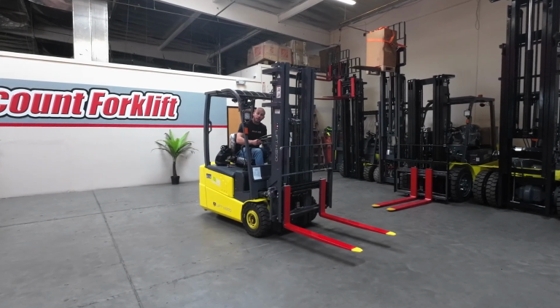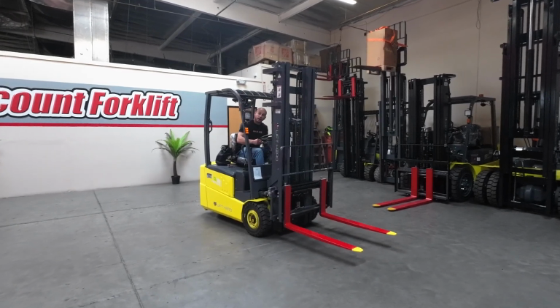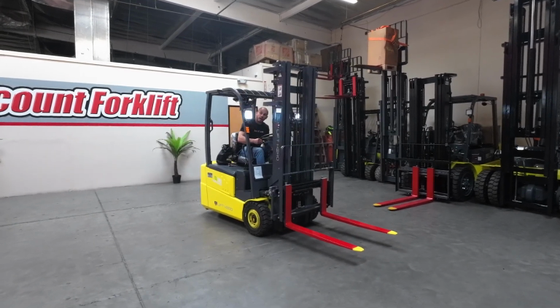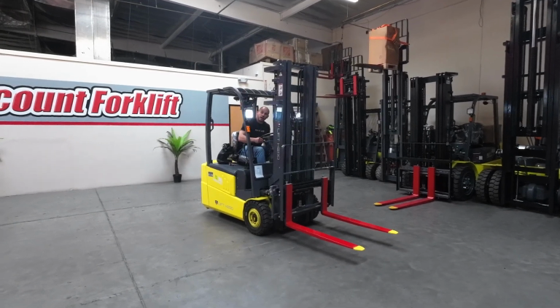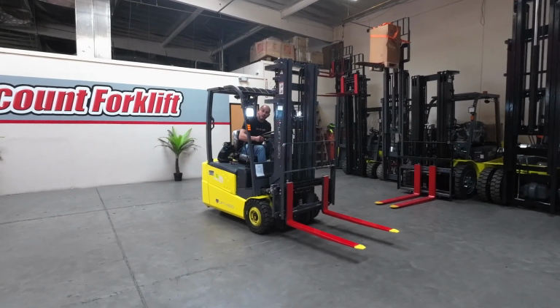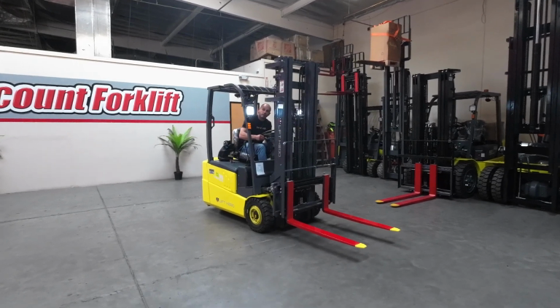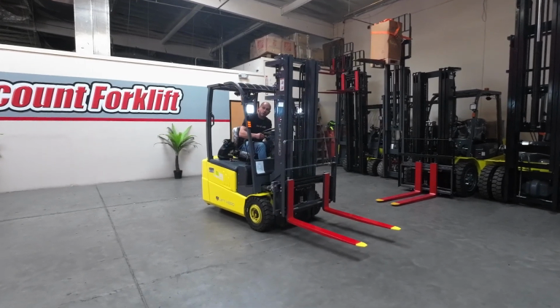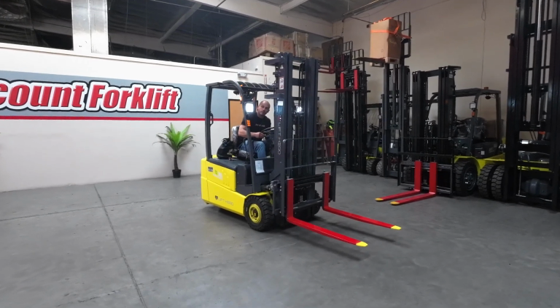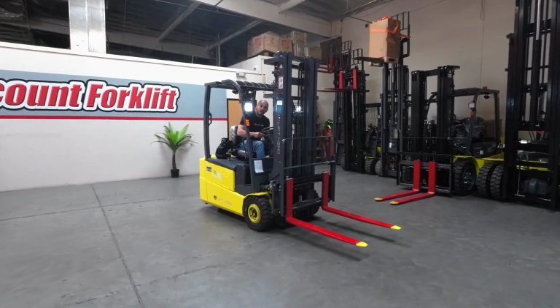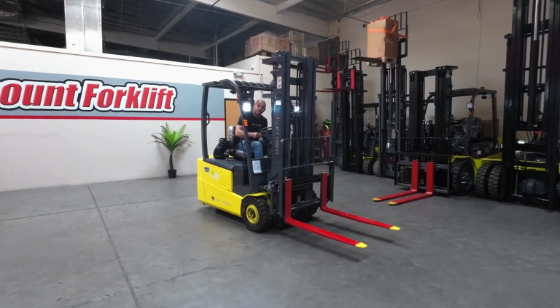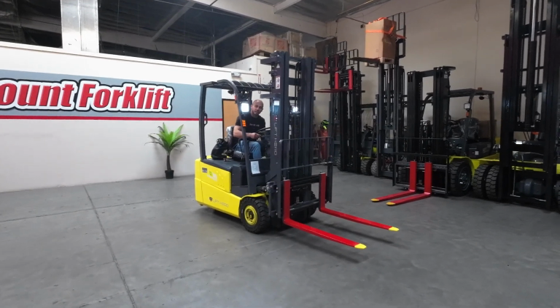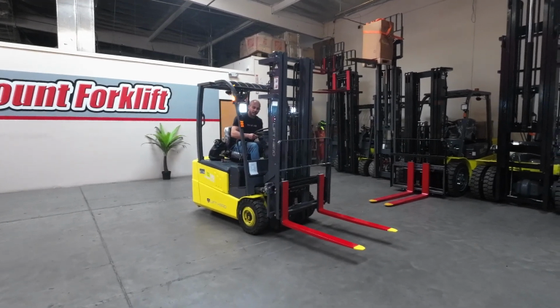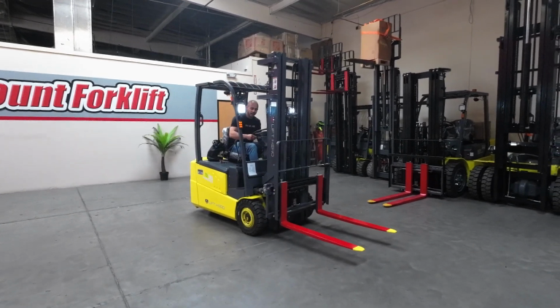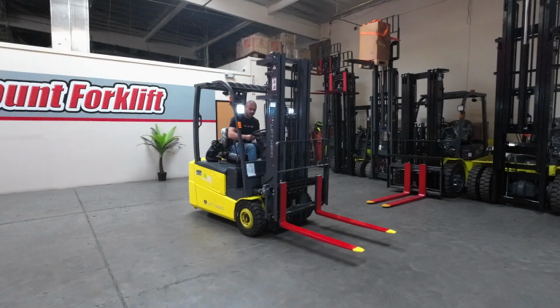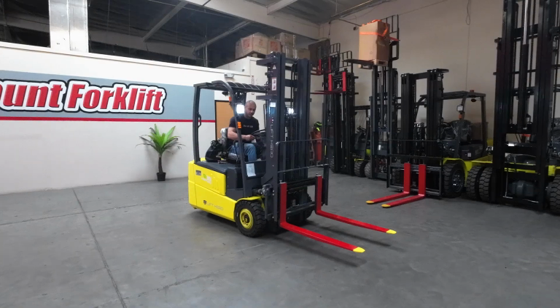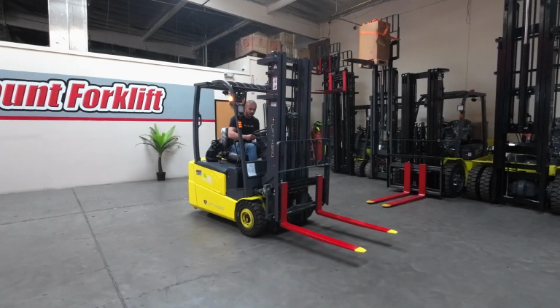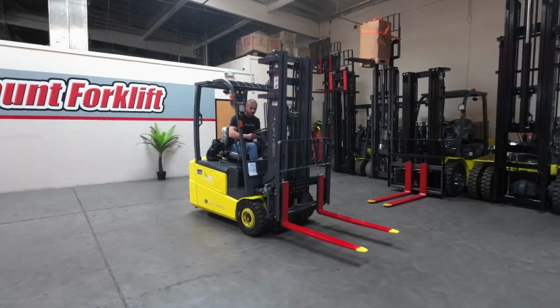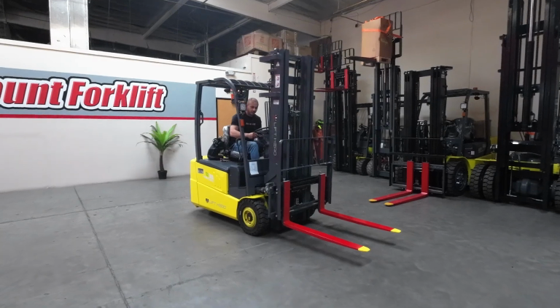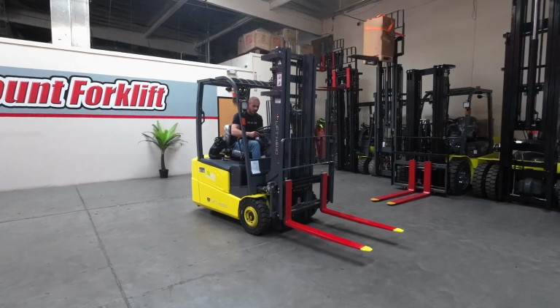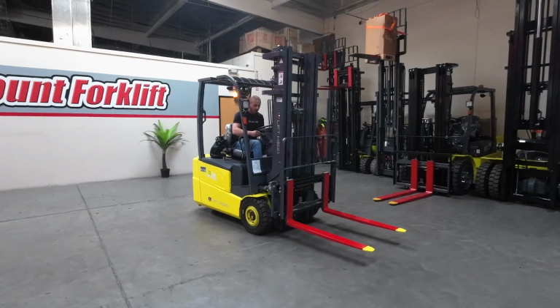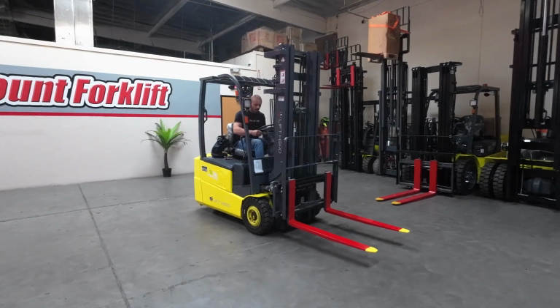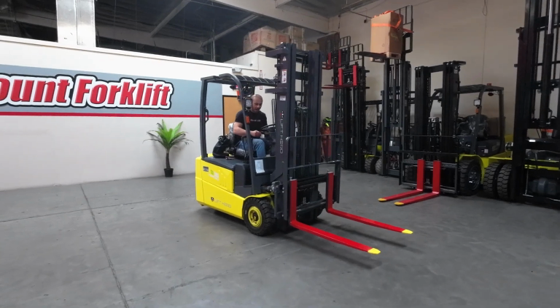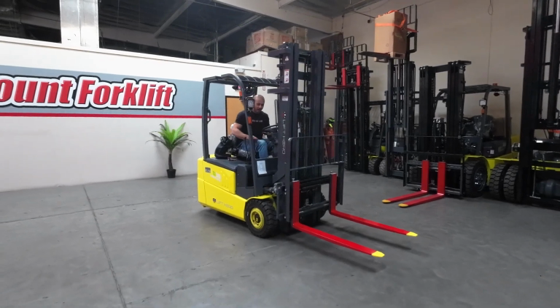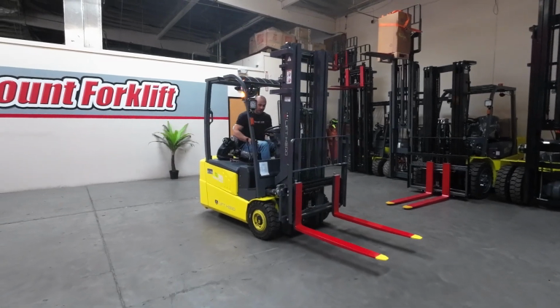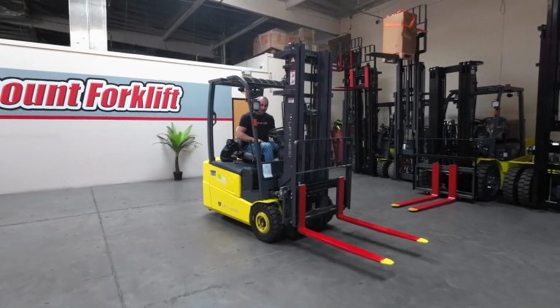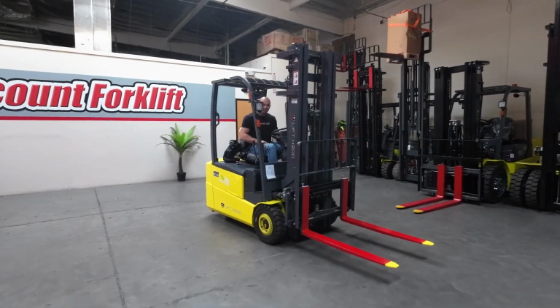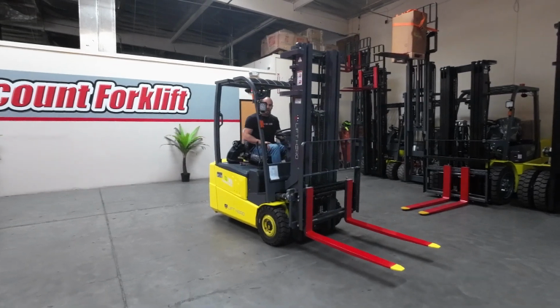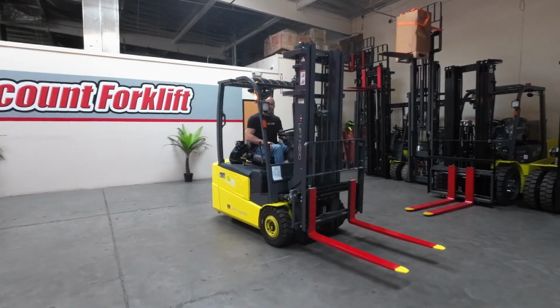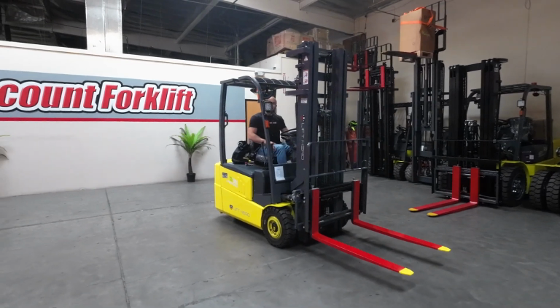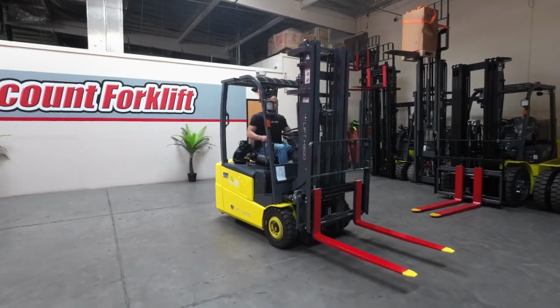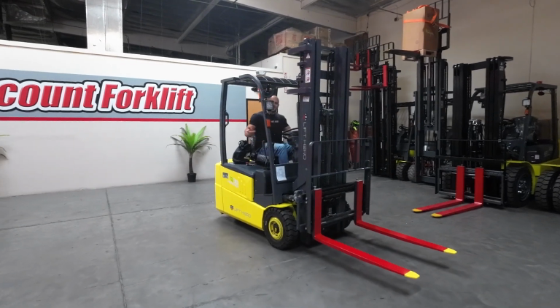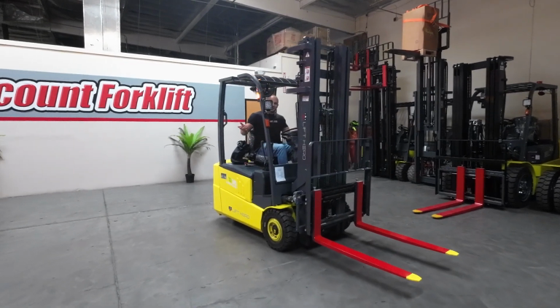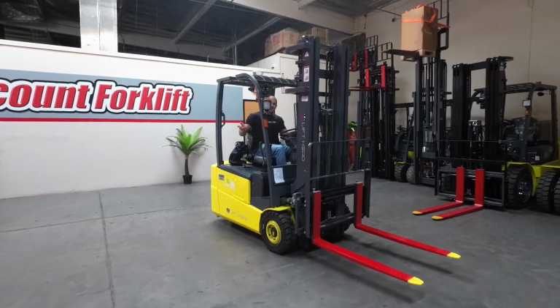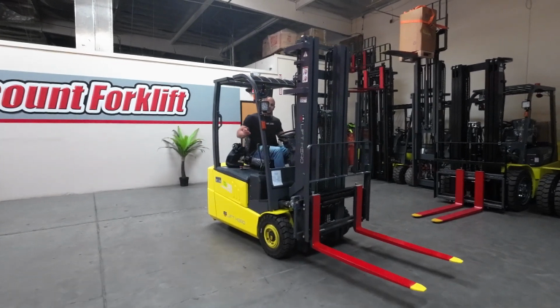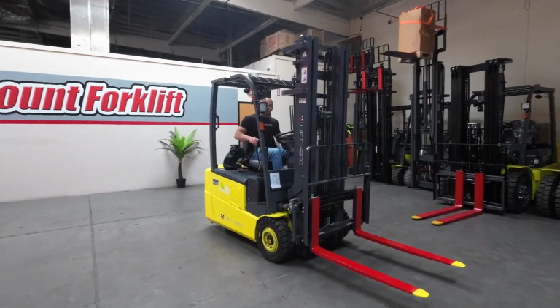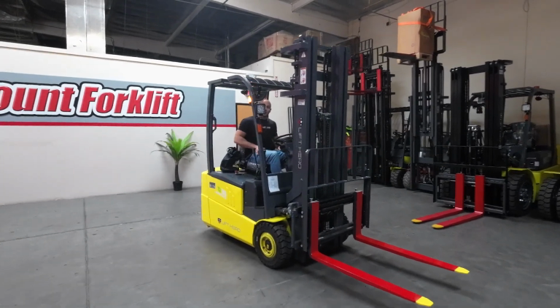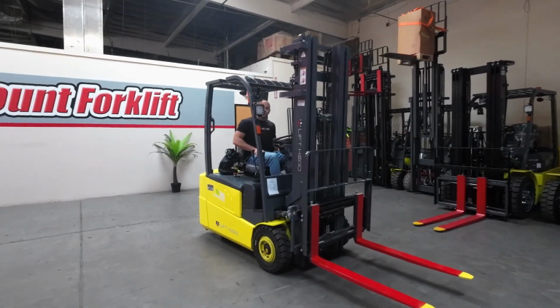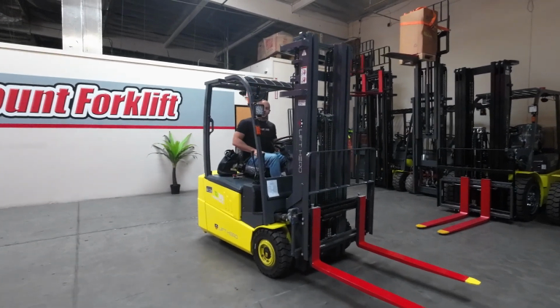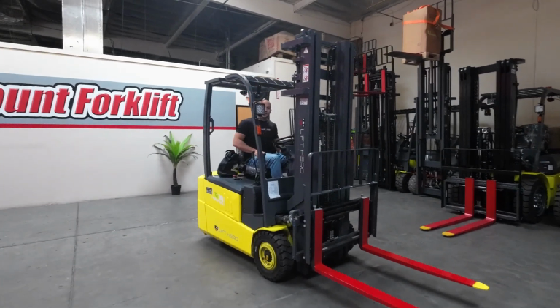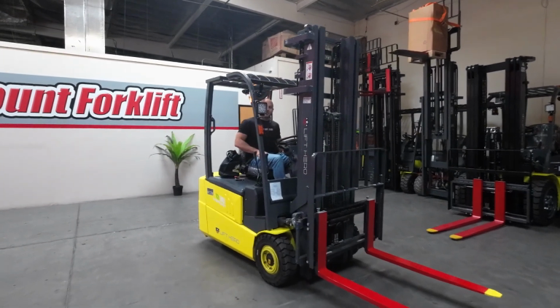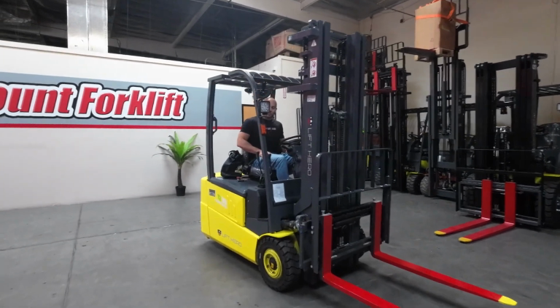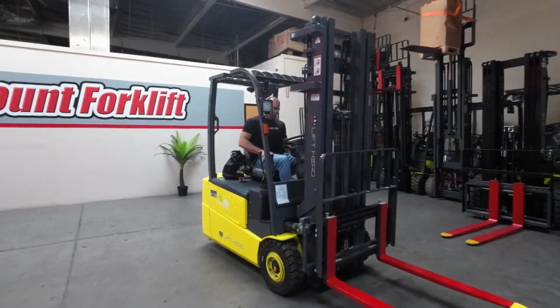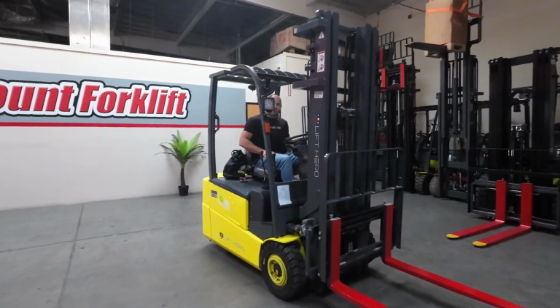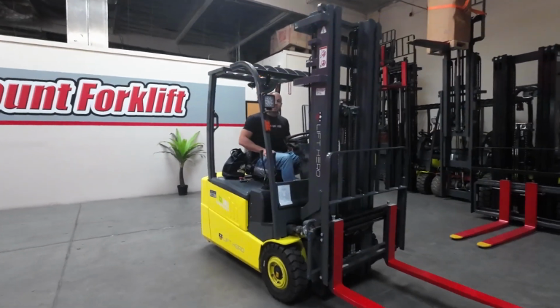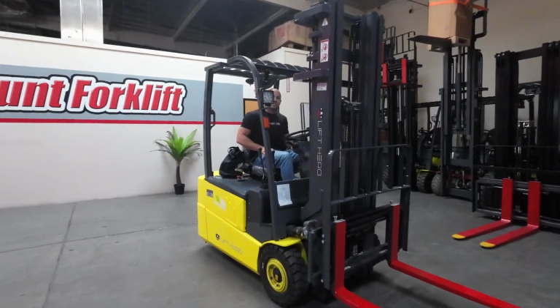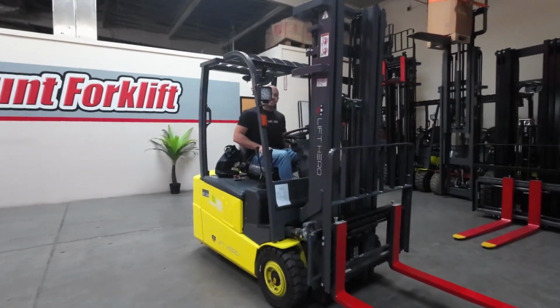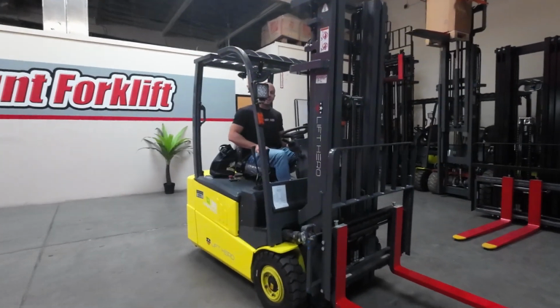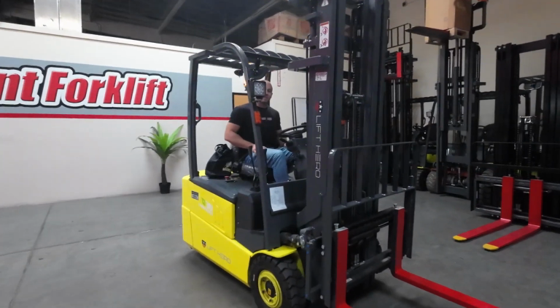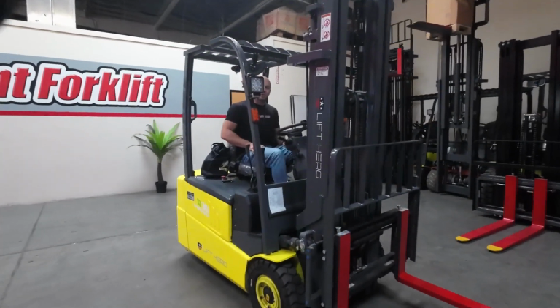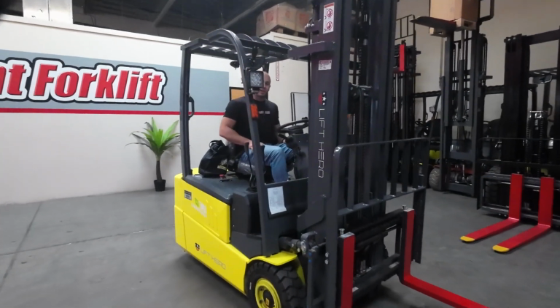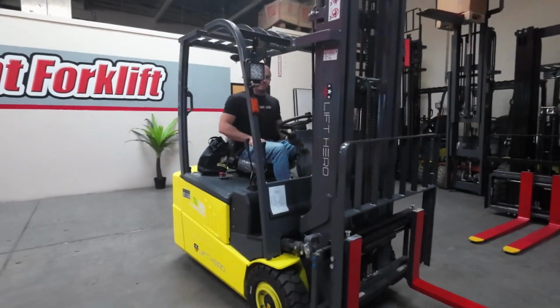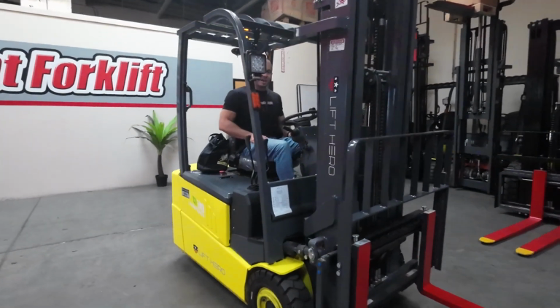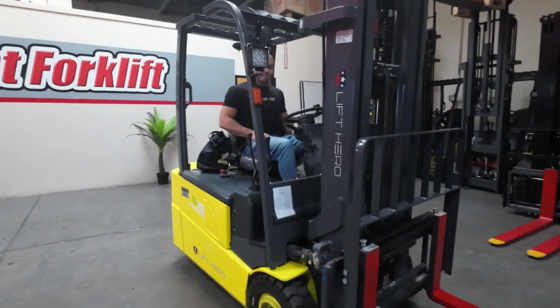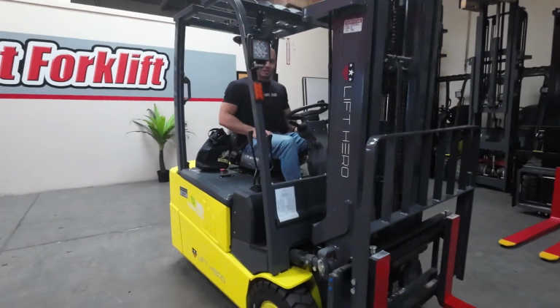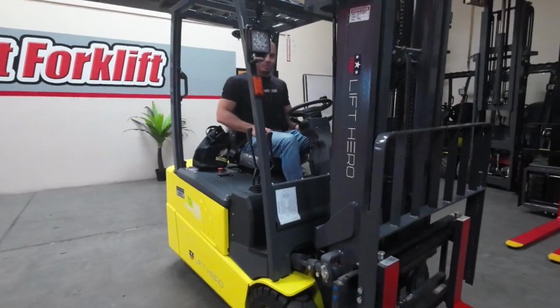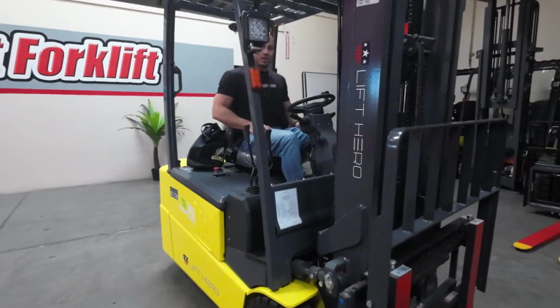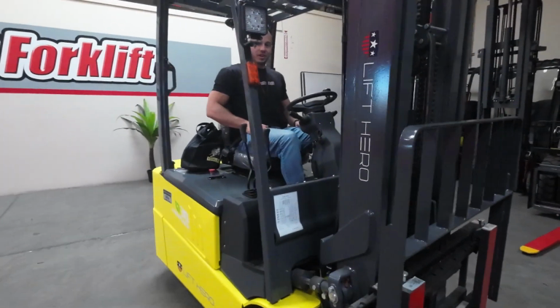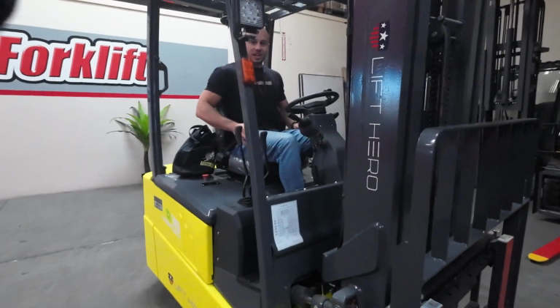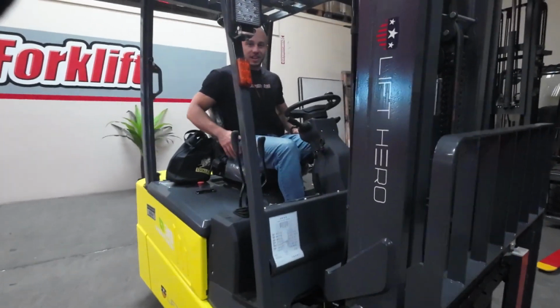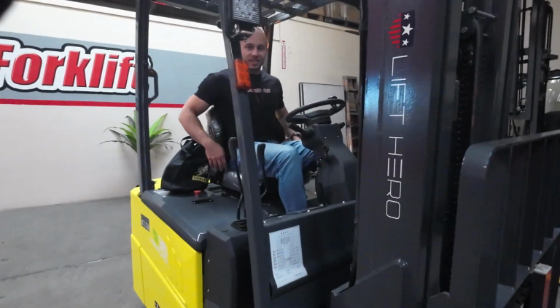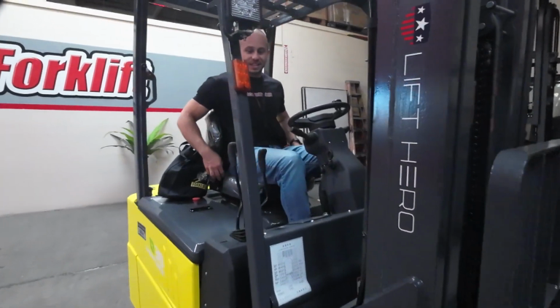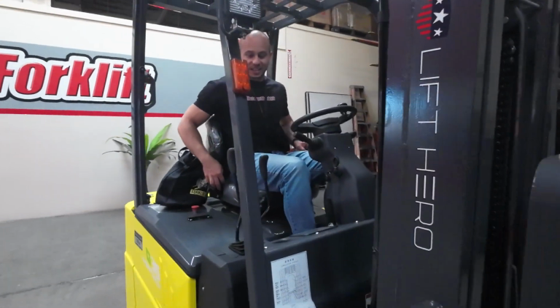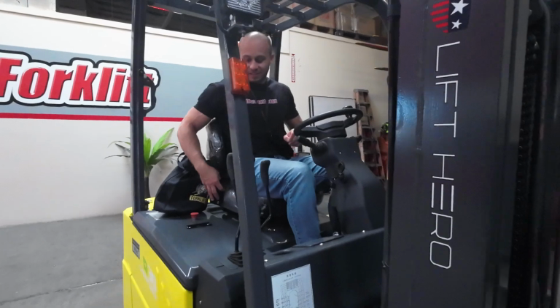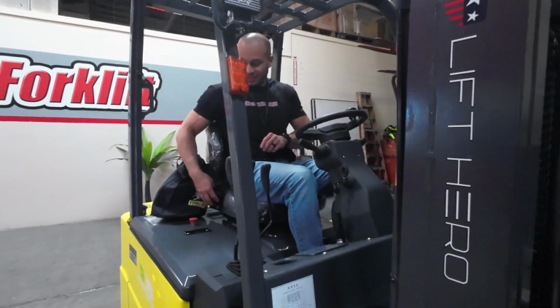And the forward-facing lights. Alright, that's Millie. Thanks again for your purchase, Henry, and welcome to the Discount Forklift family — we know you're gonna love this lift.